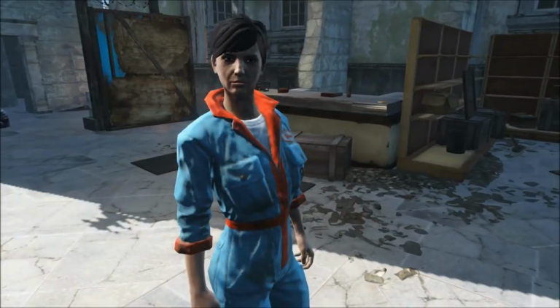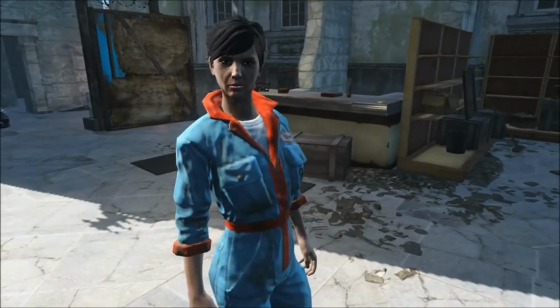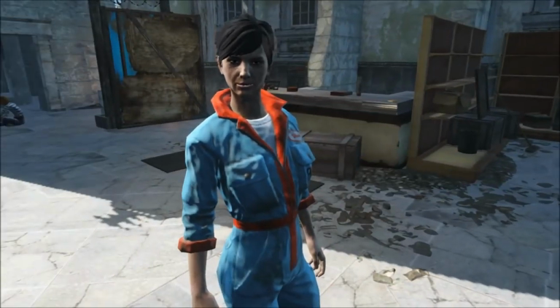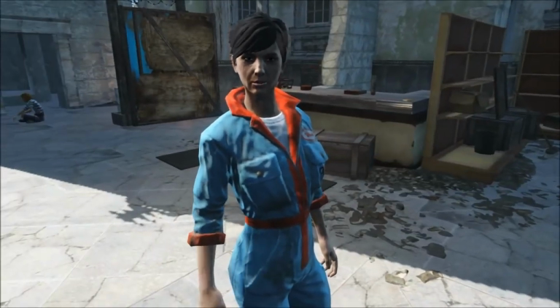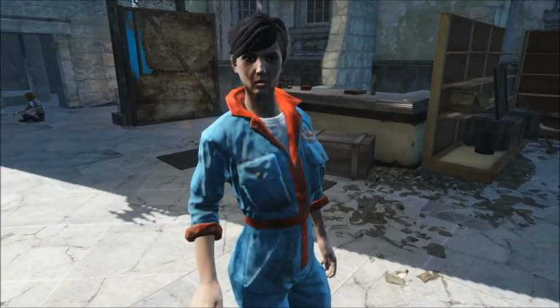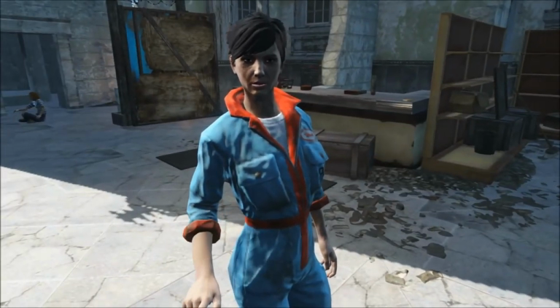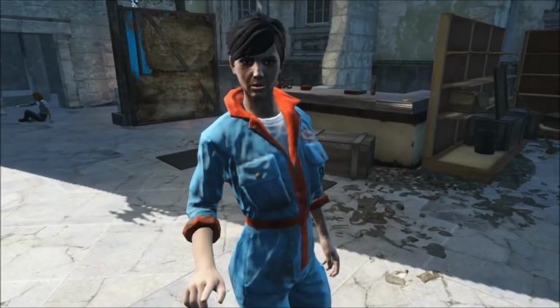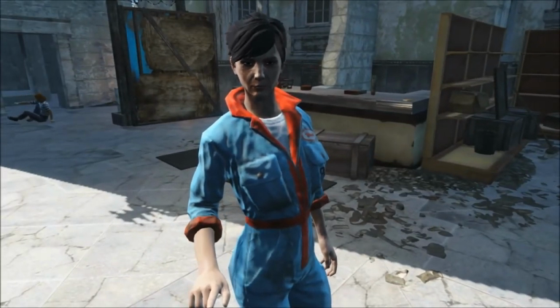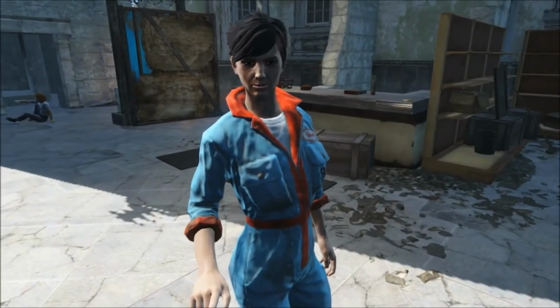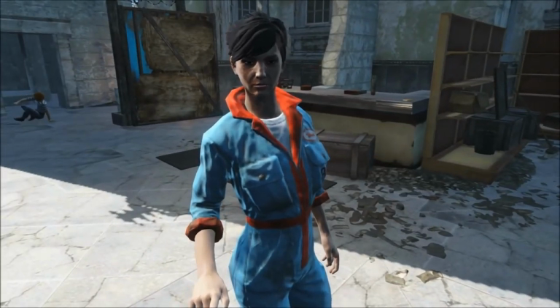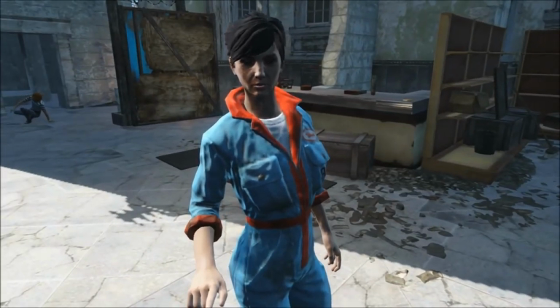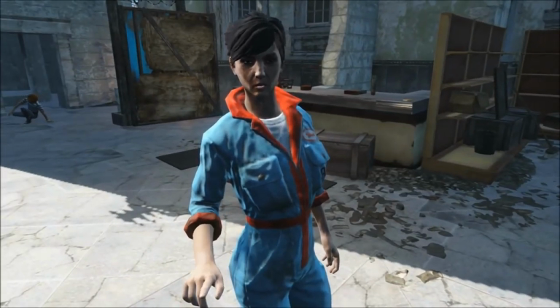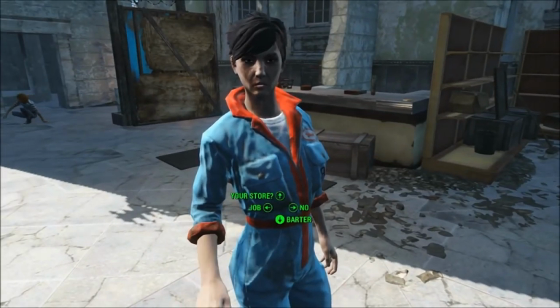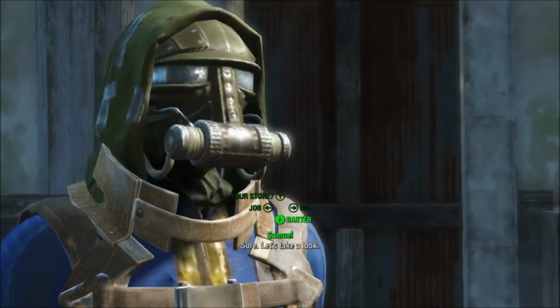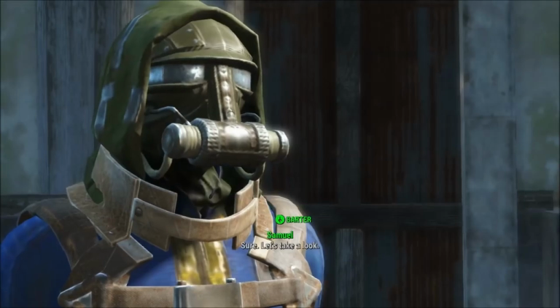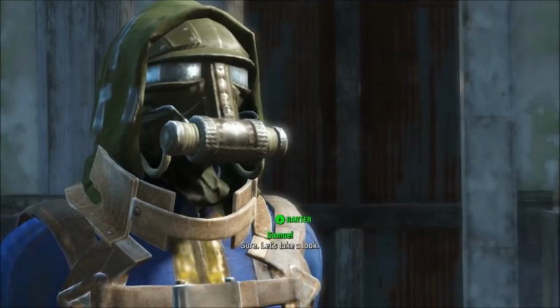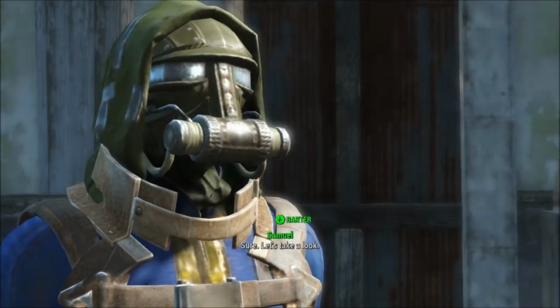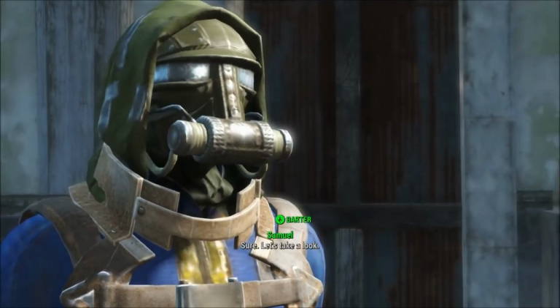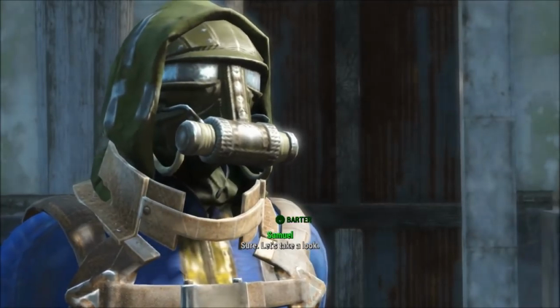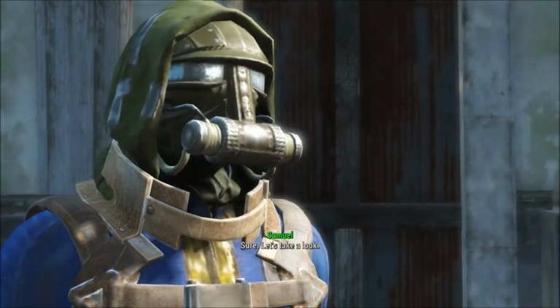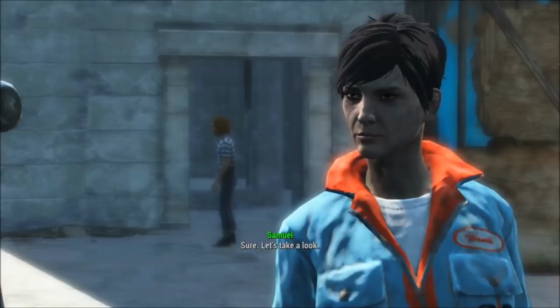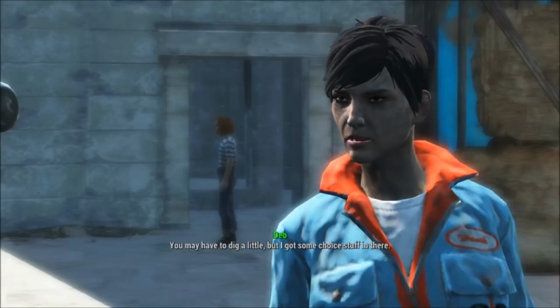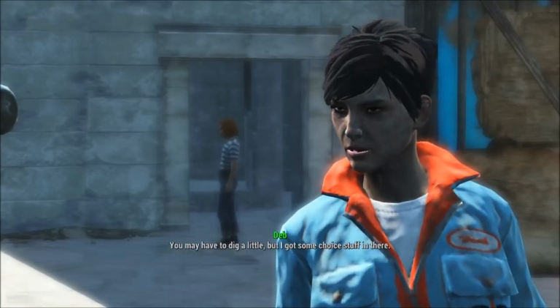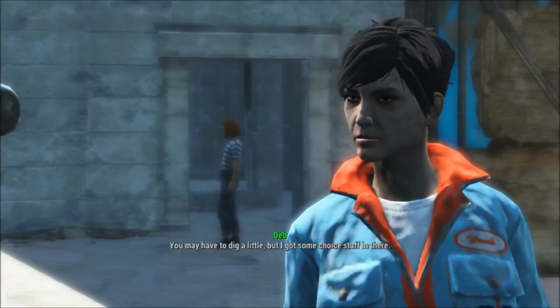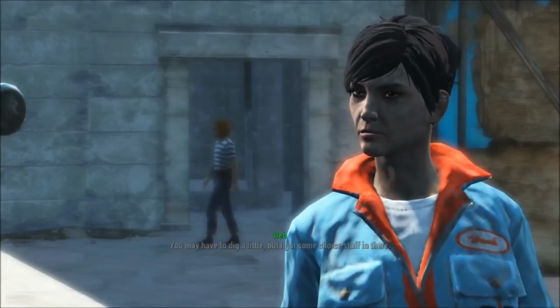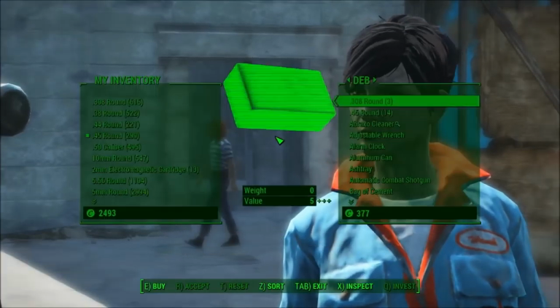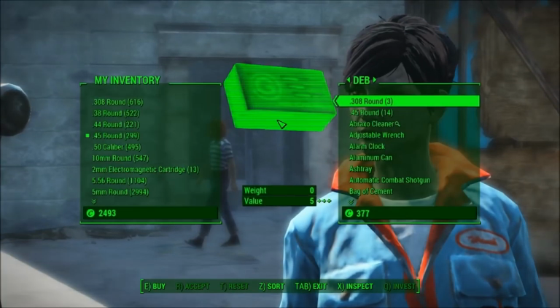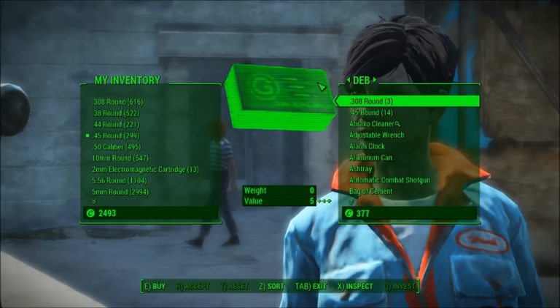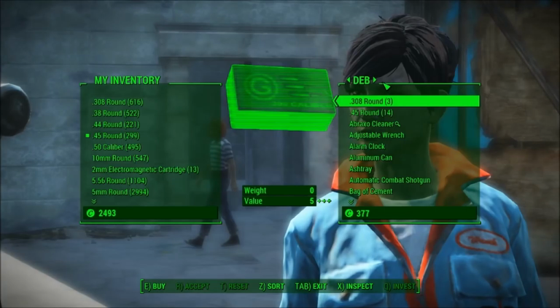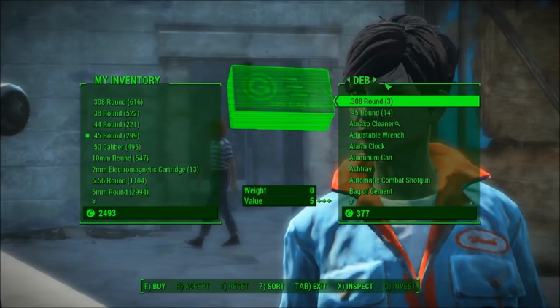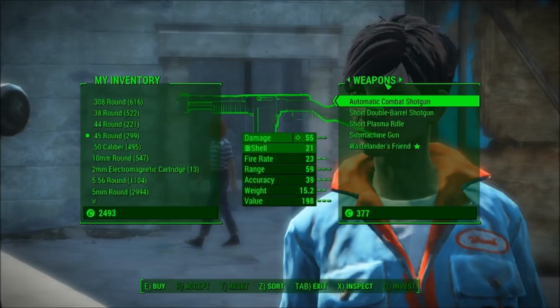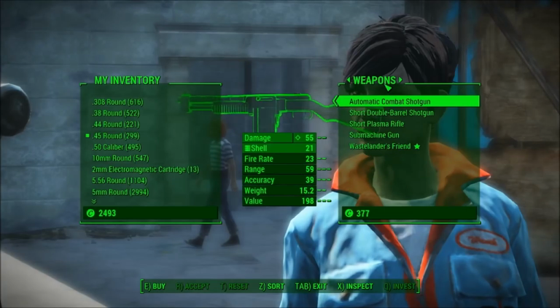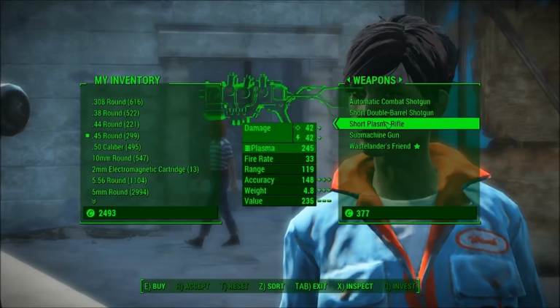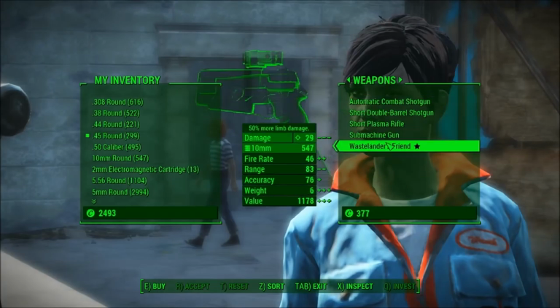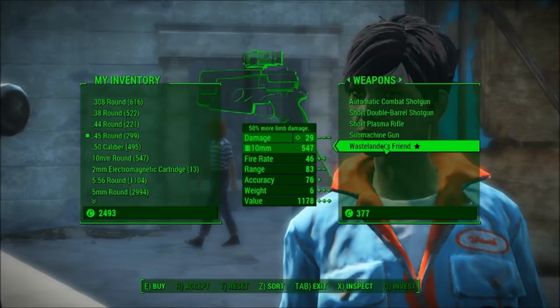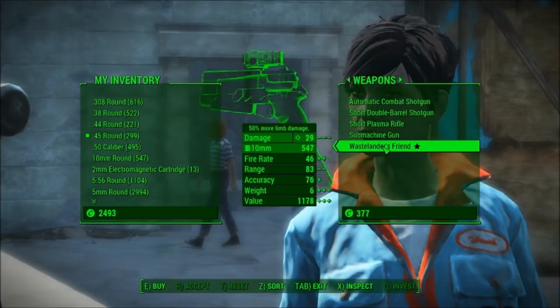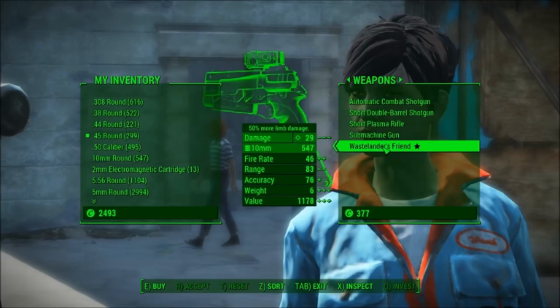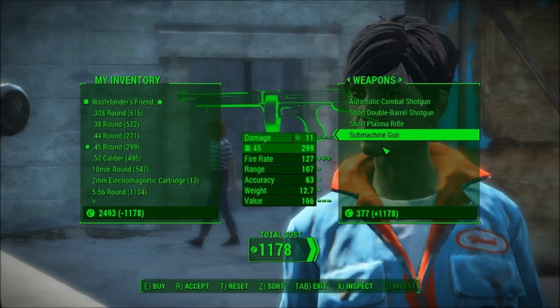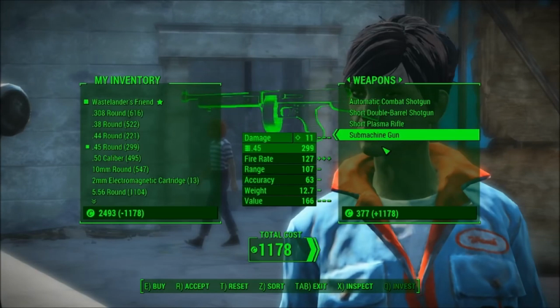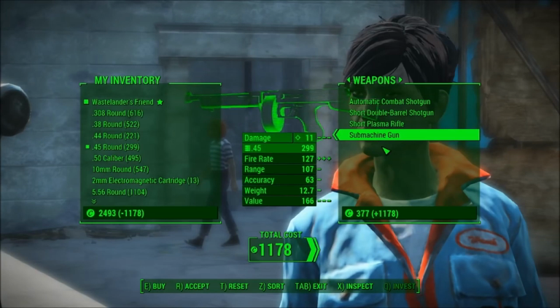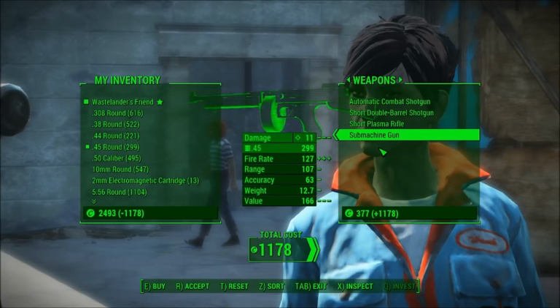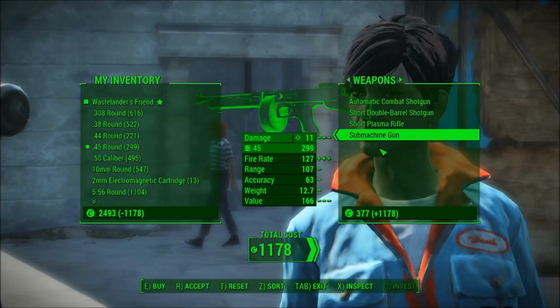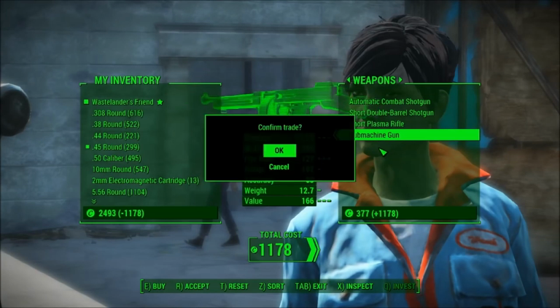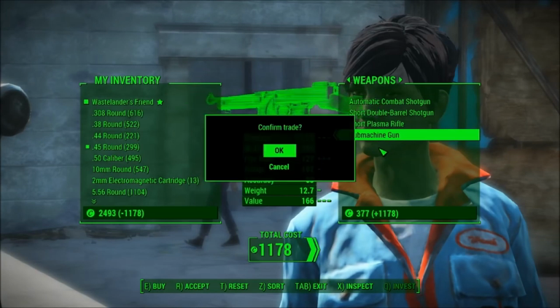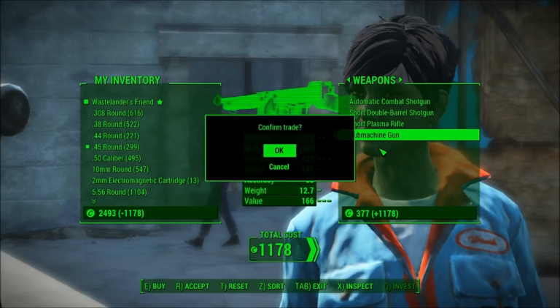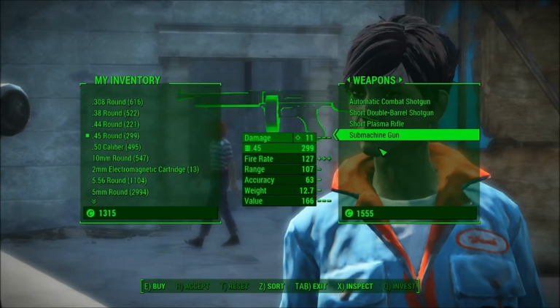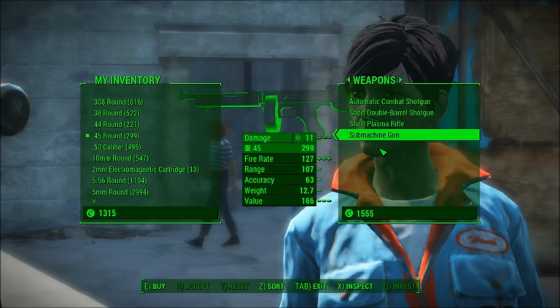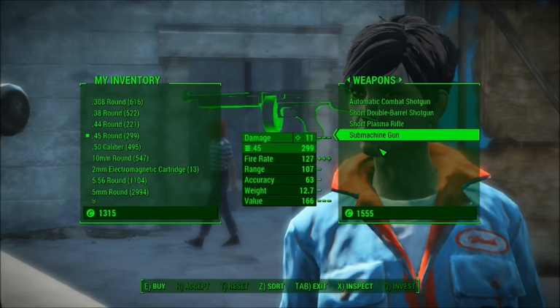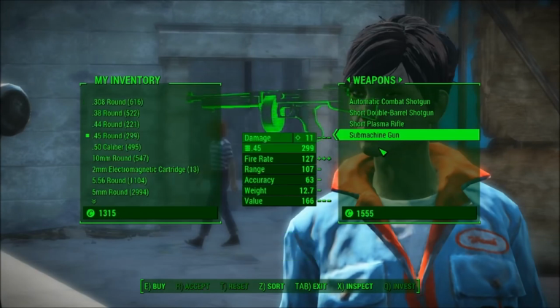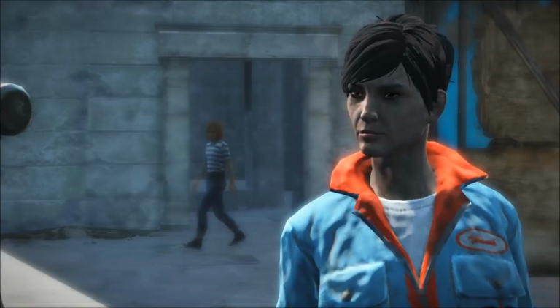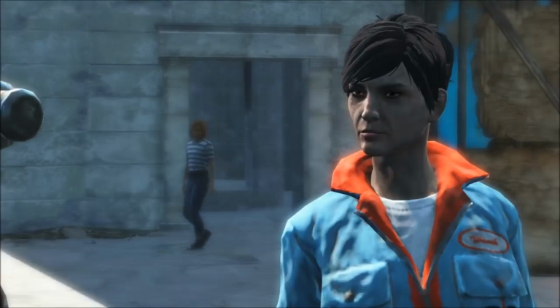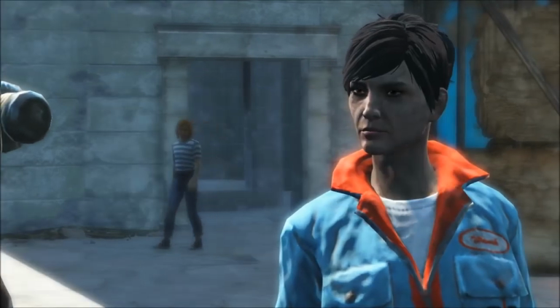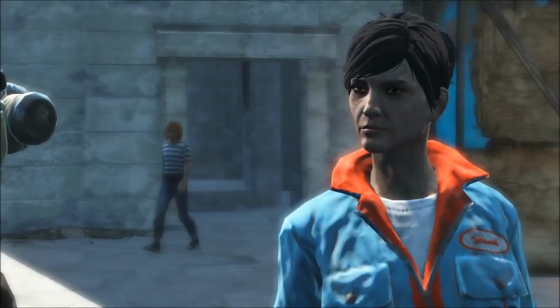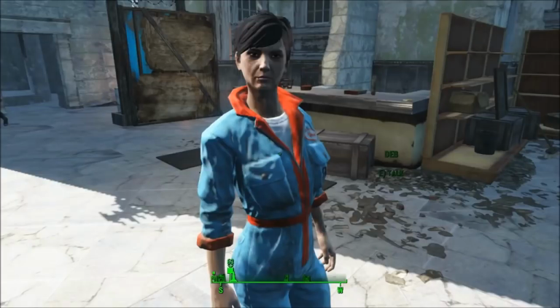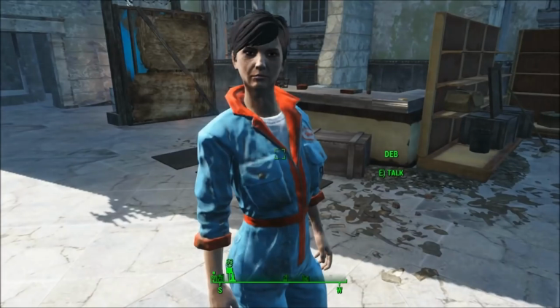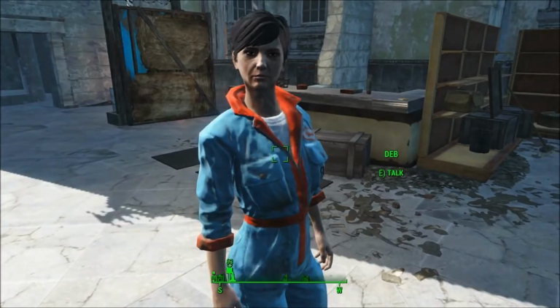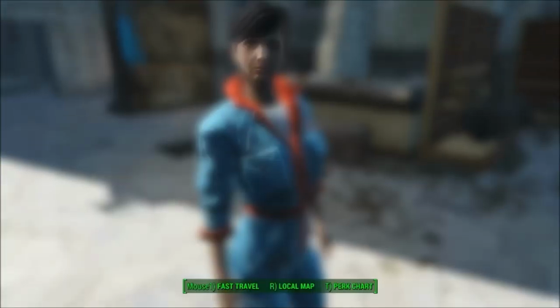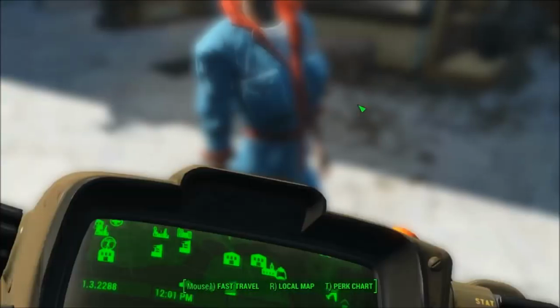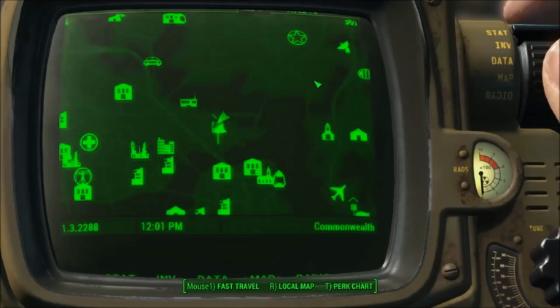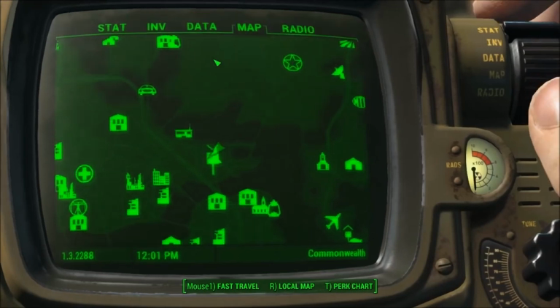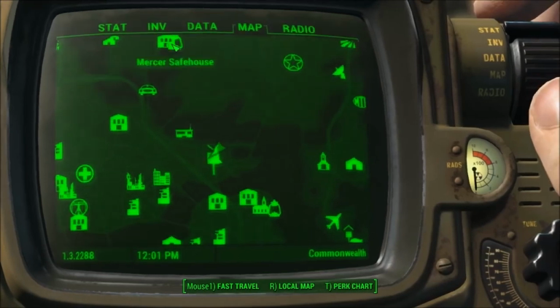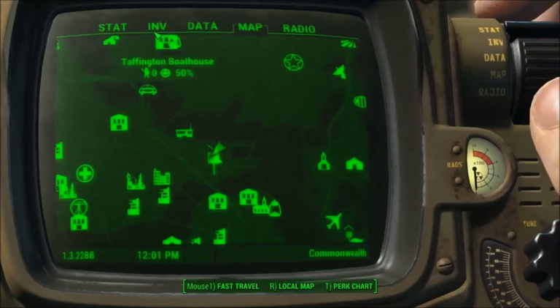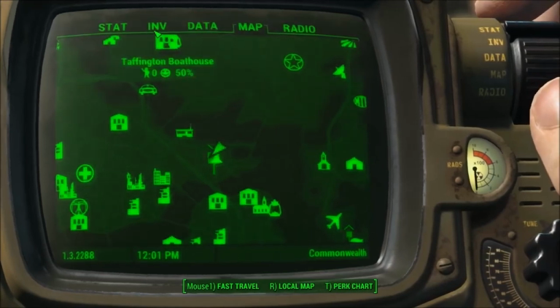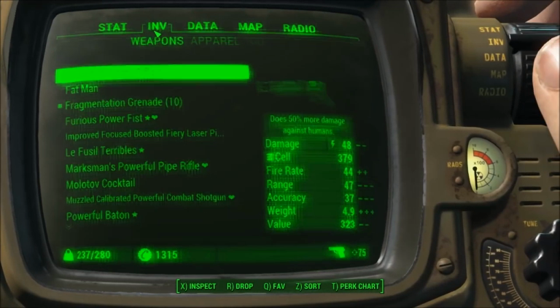To get this, you're going to need to head on down to Bunker Hill and find Deb. Offer up a trade with her, and she will be selling this for just over 1,000 caps.